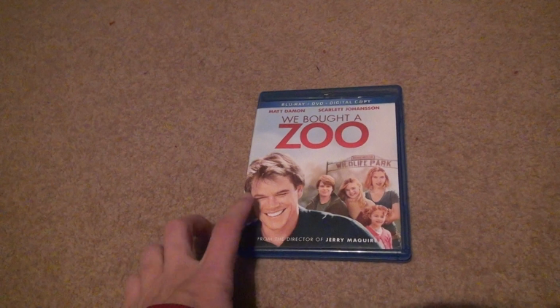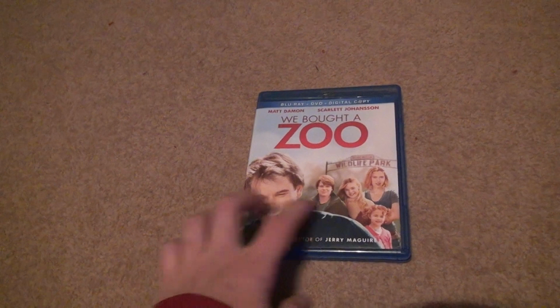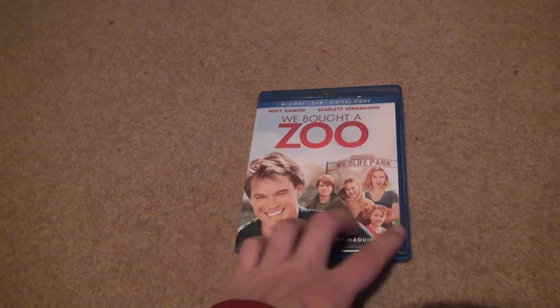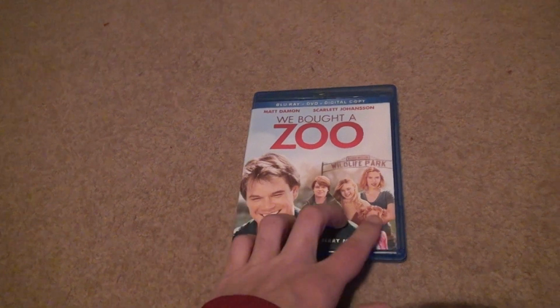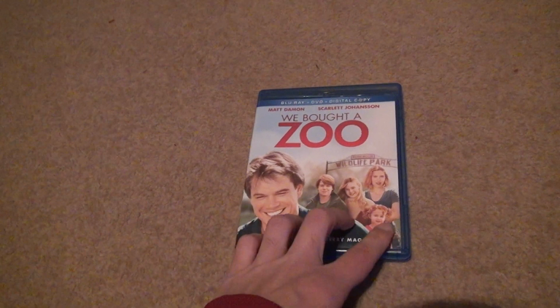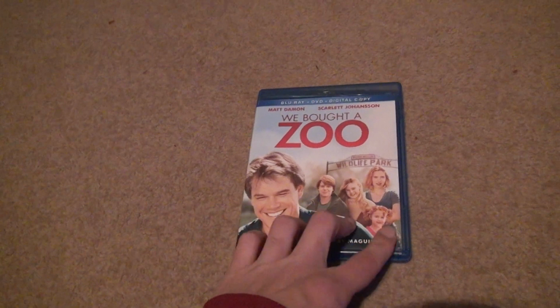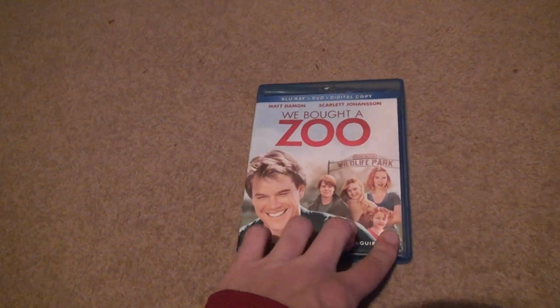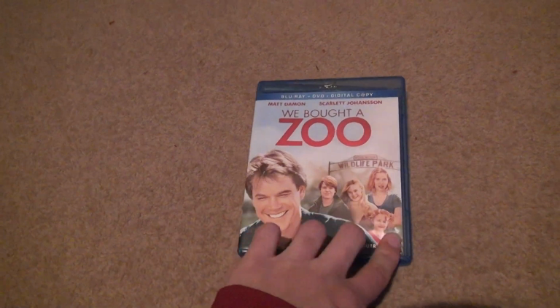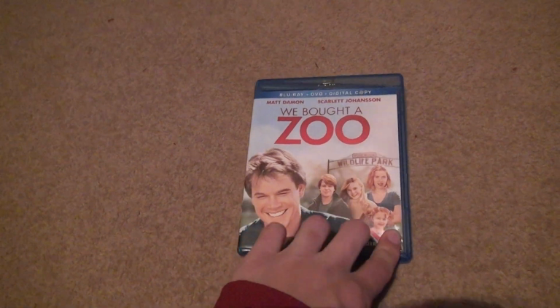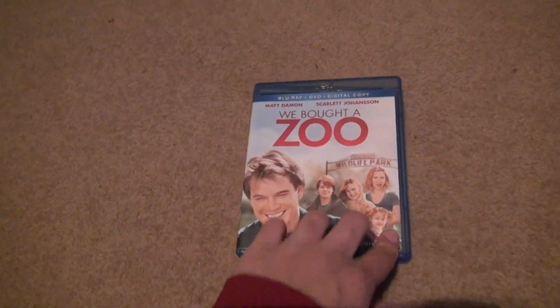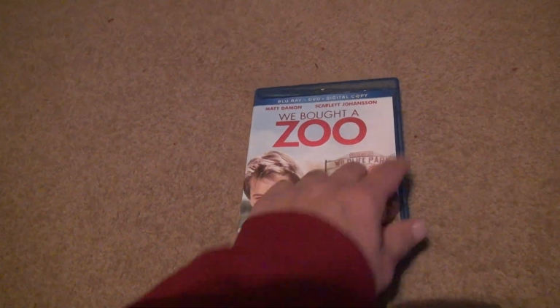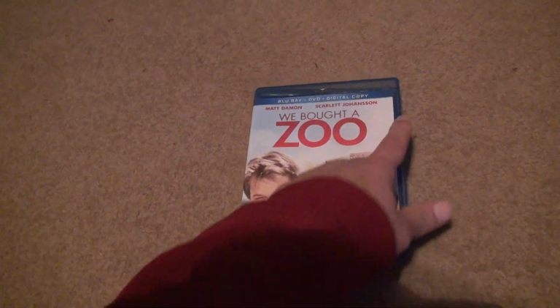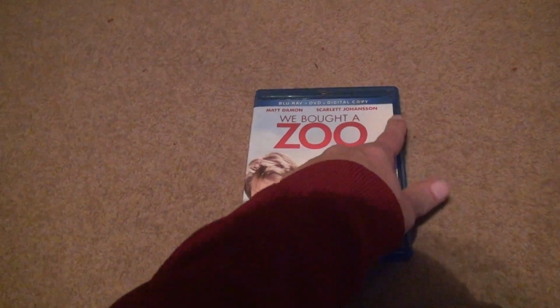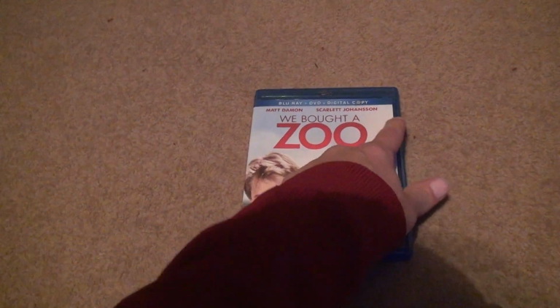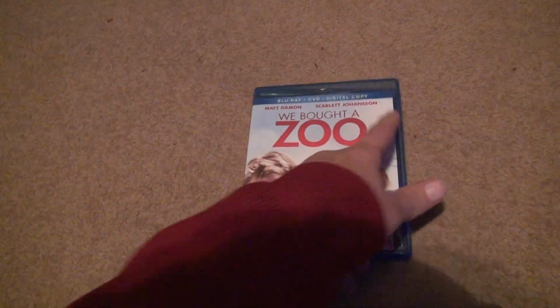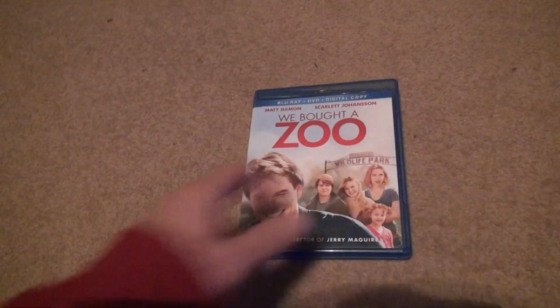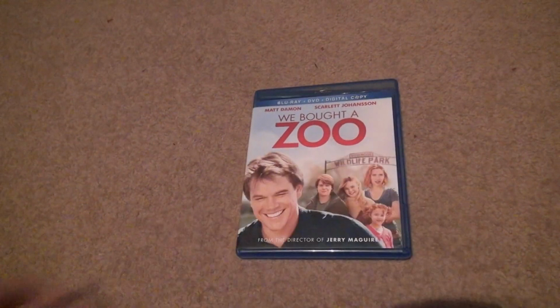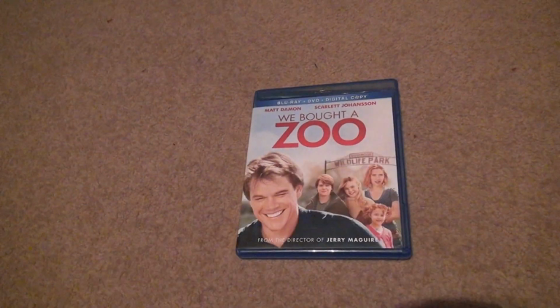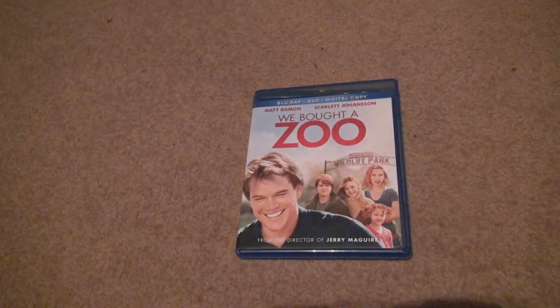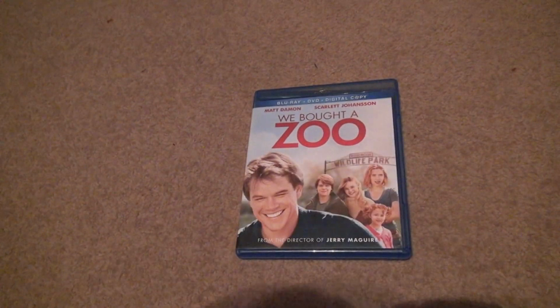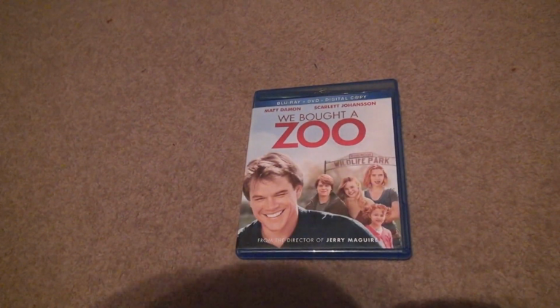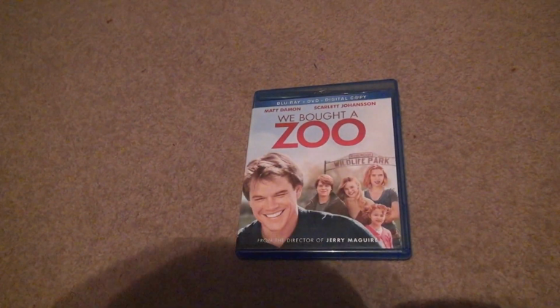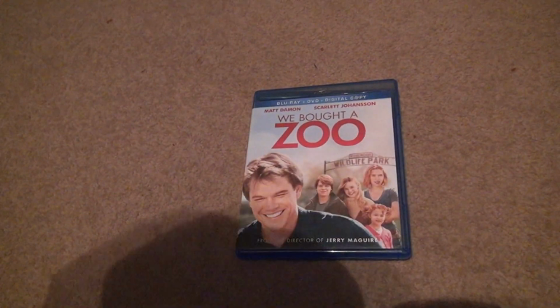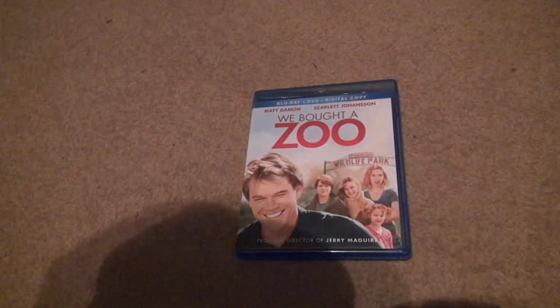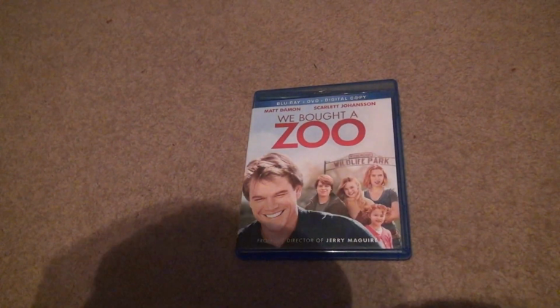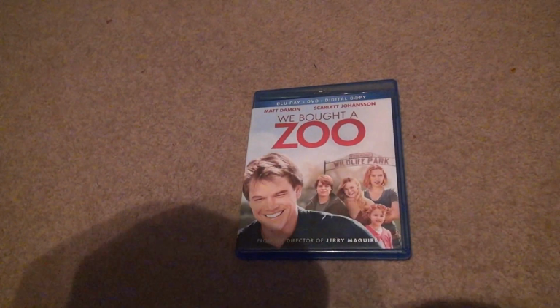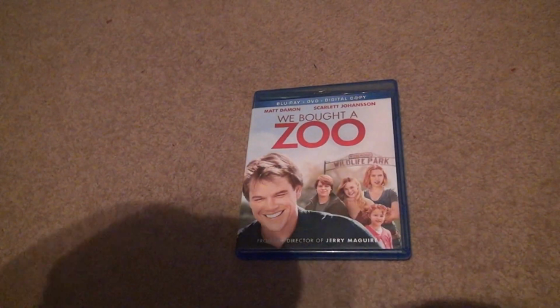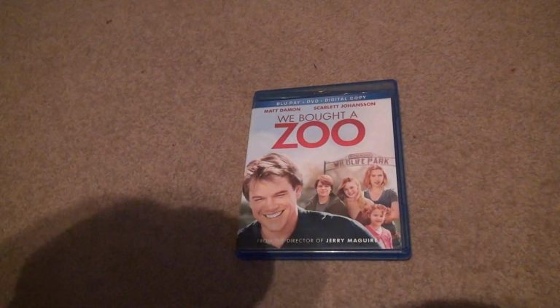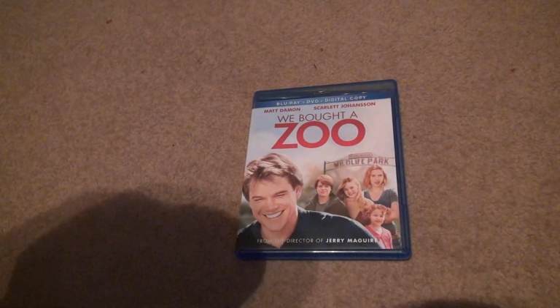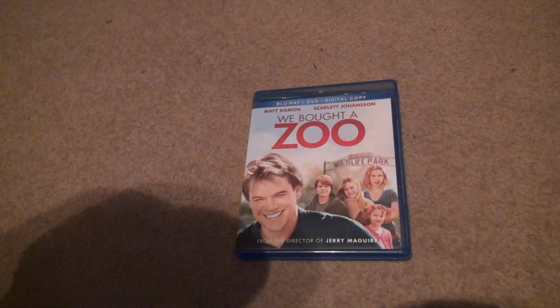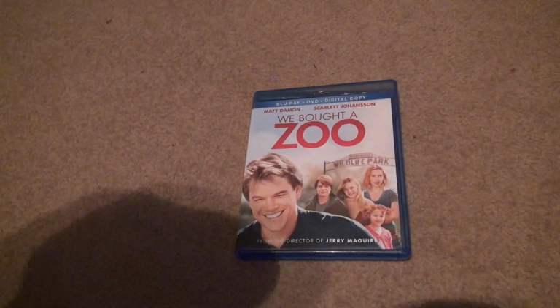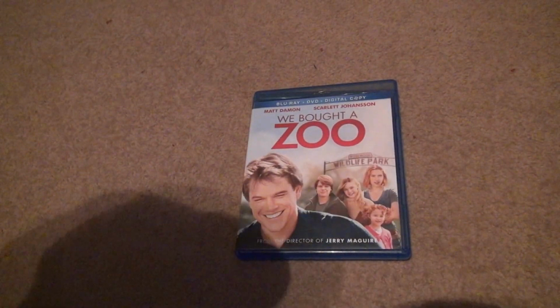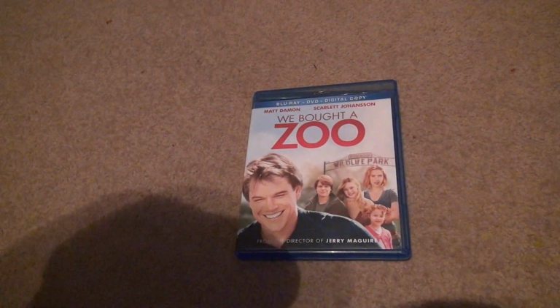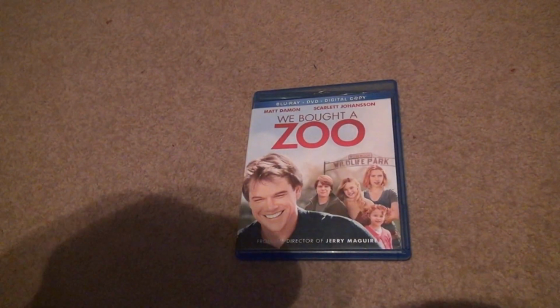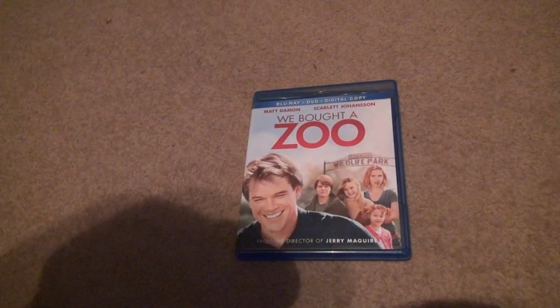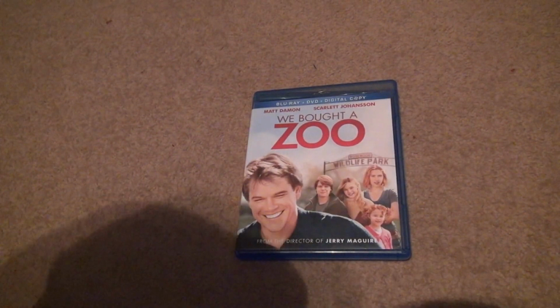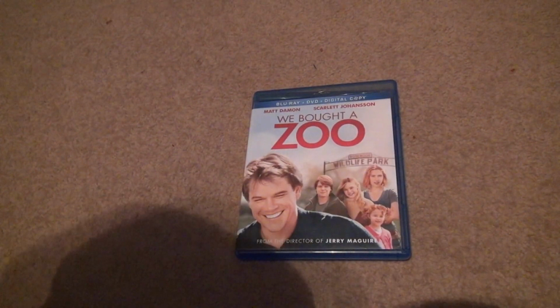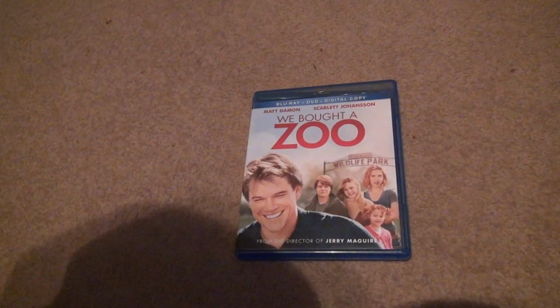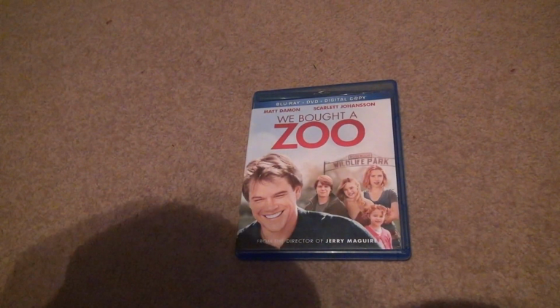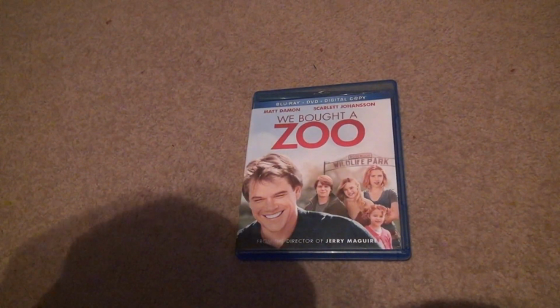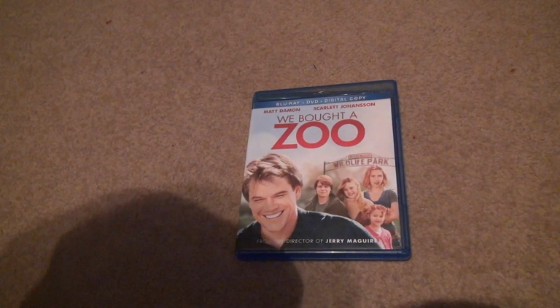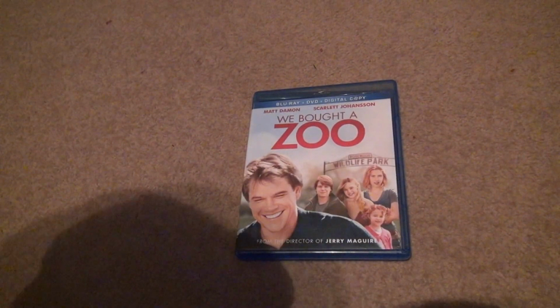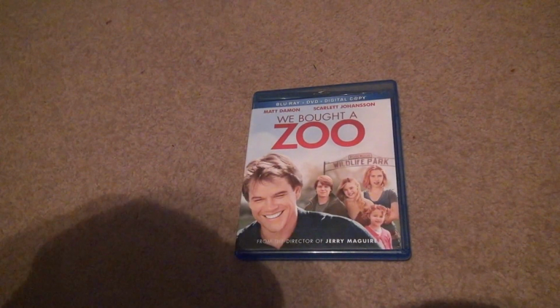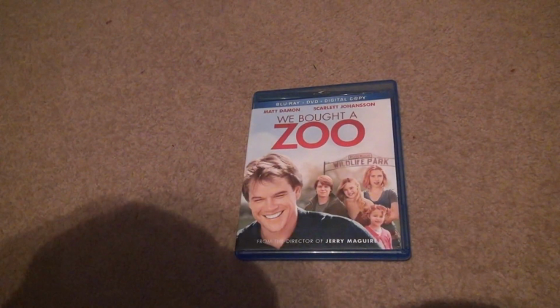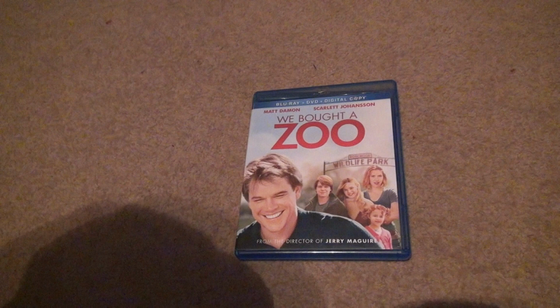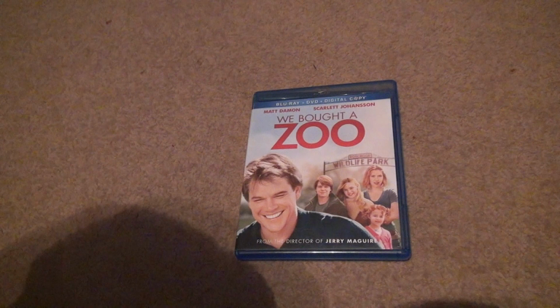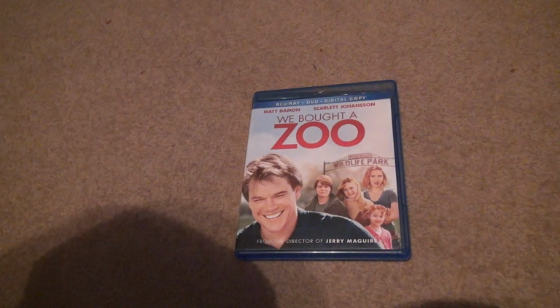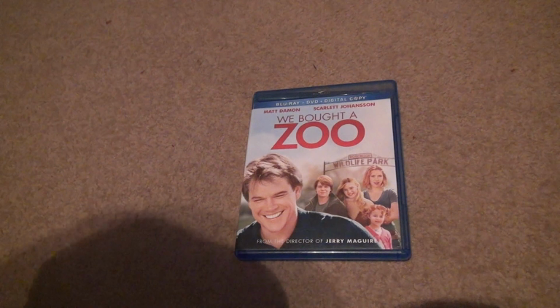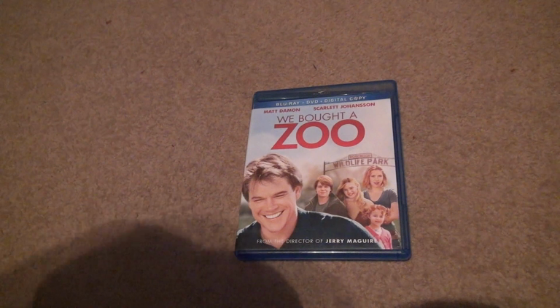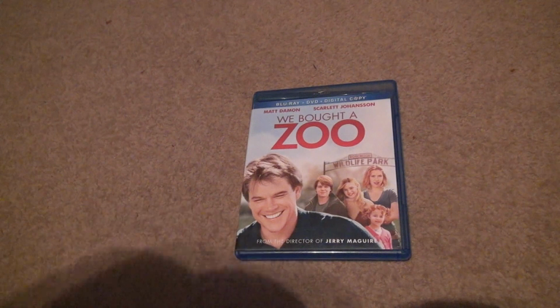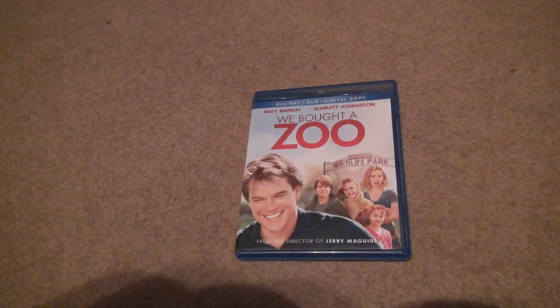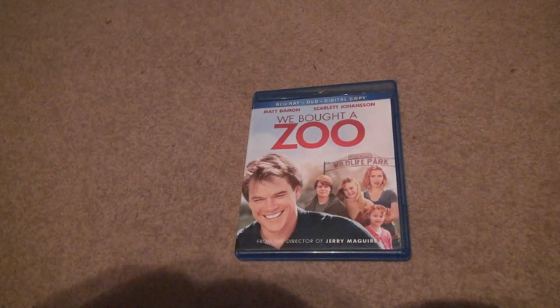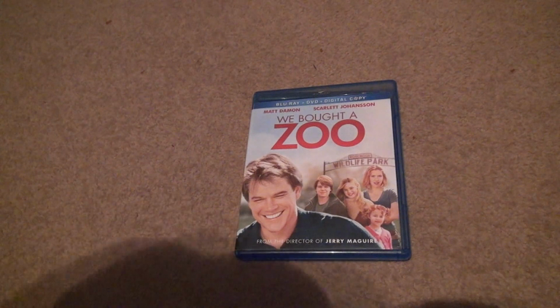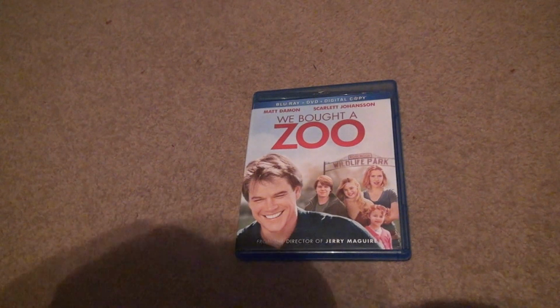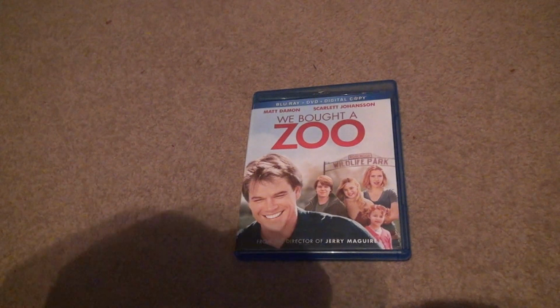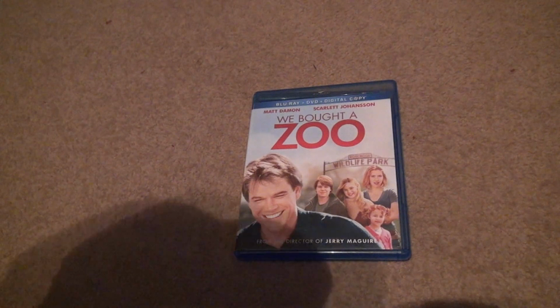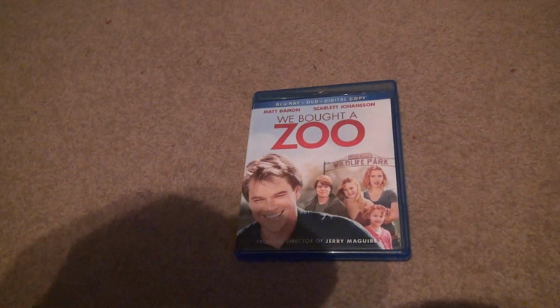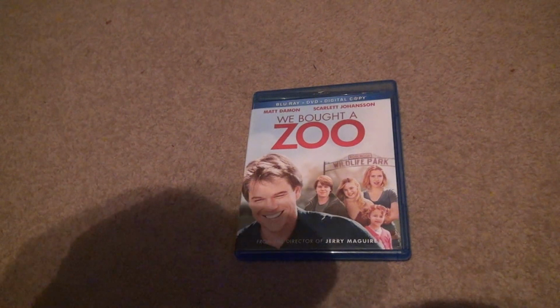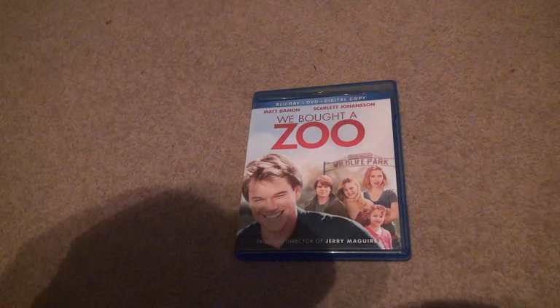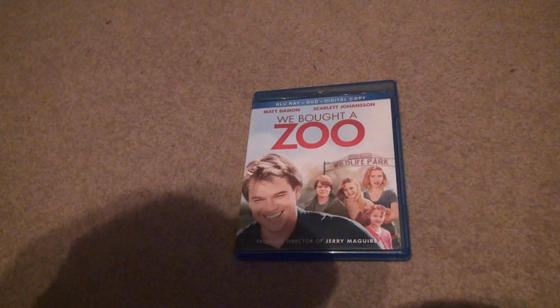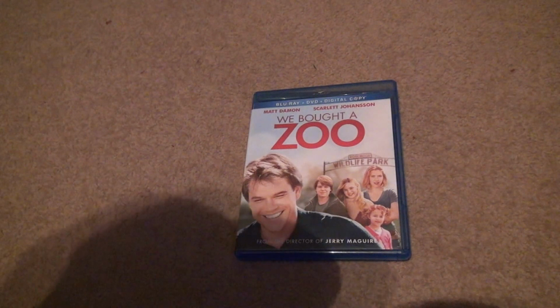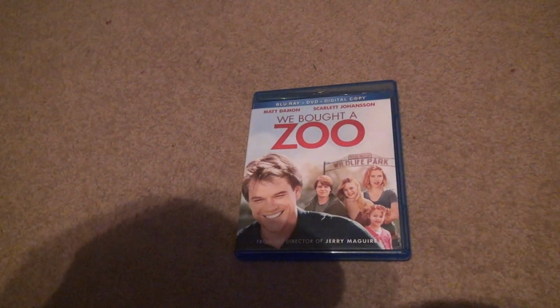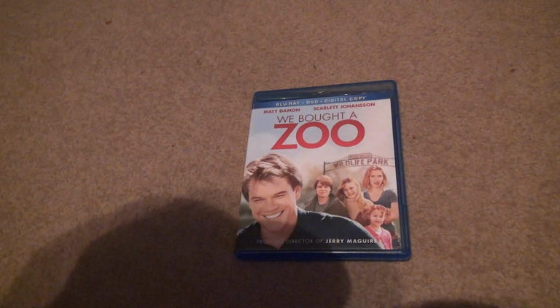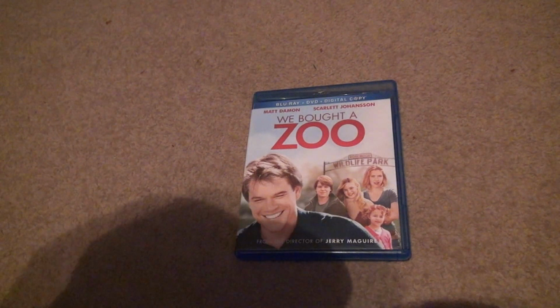Here we are. We bought a Zoo unboxing for Blu-ray. Now this is Blu-ray, DVD, and digital.